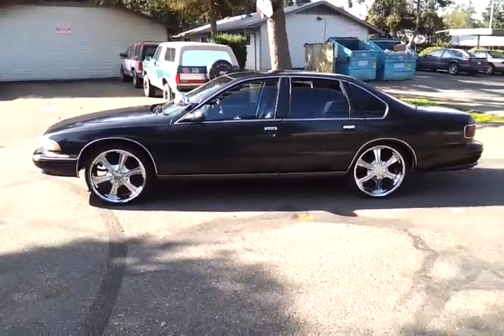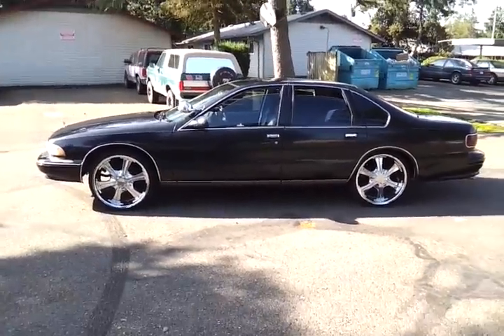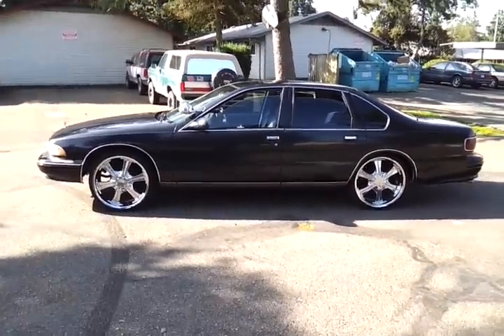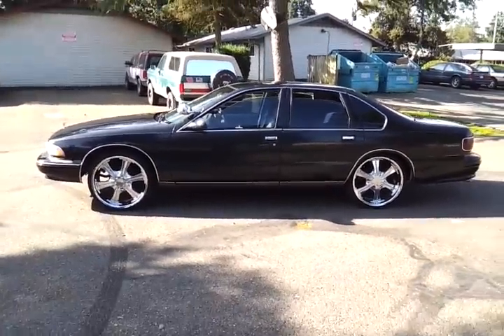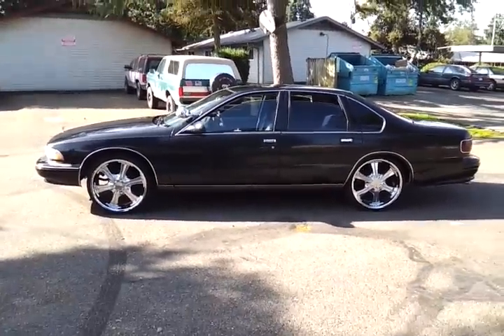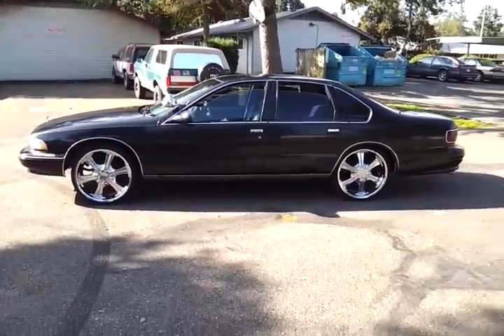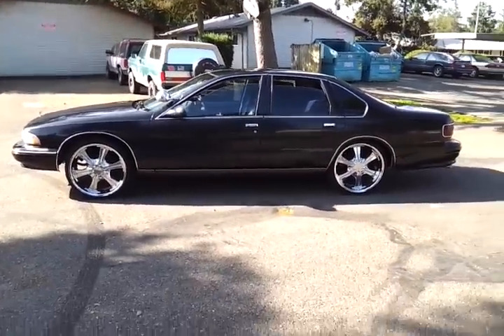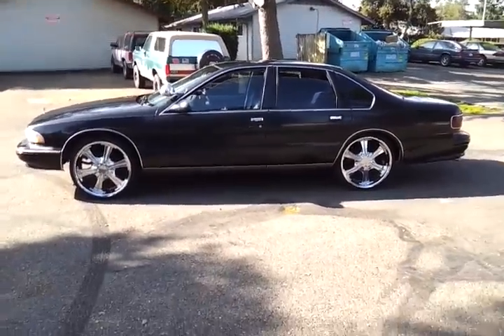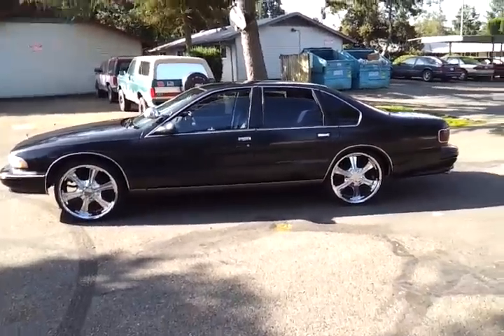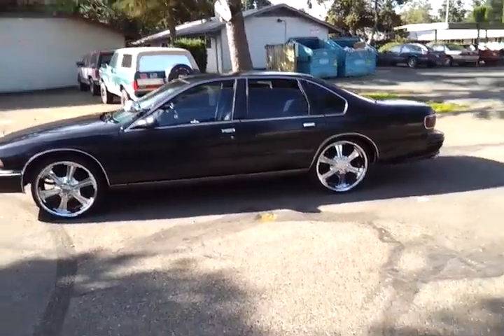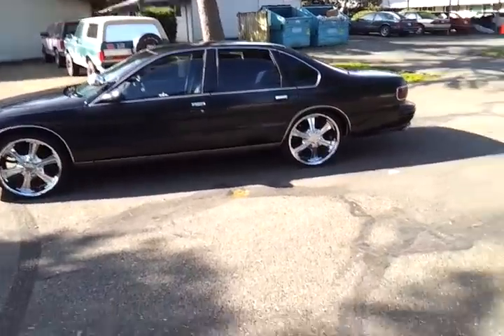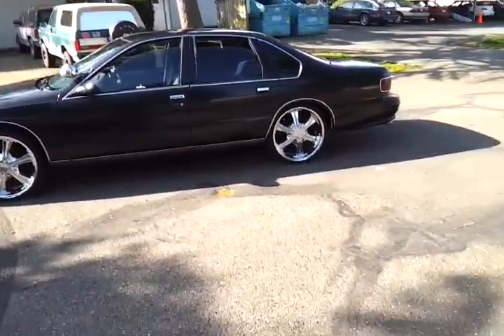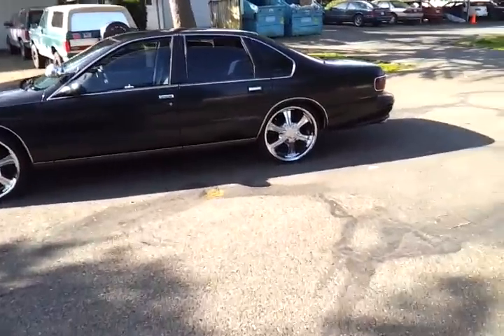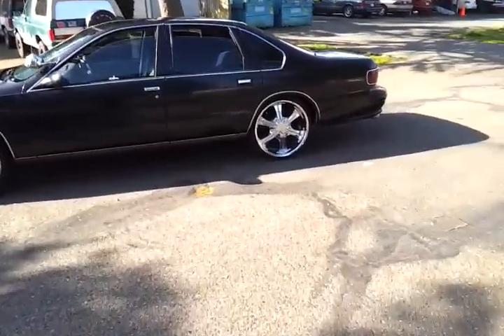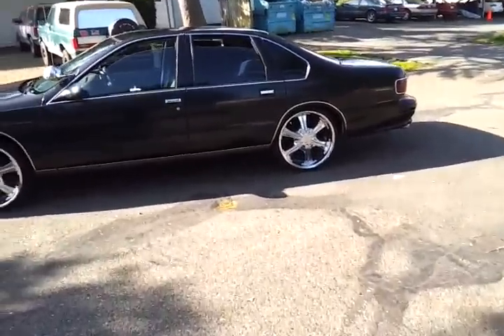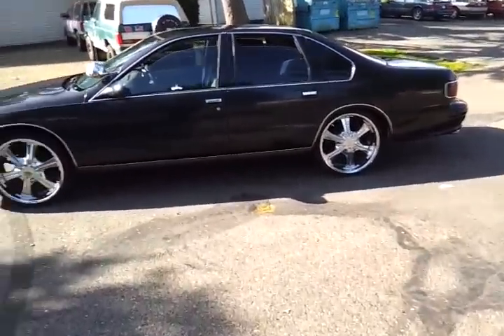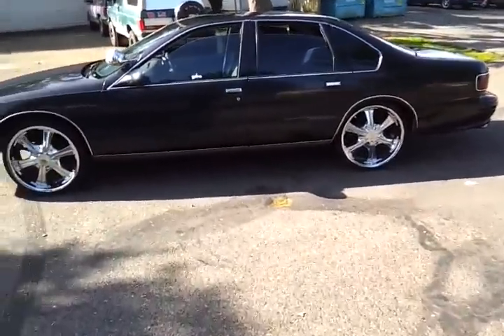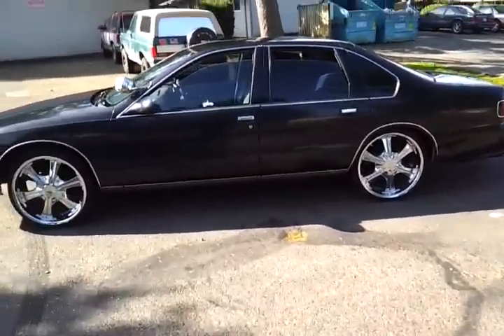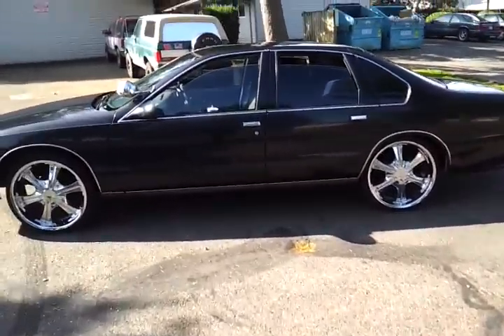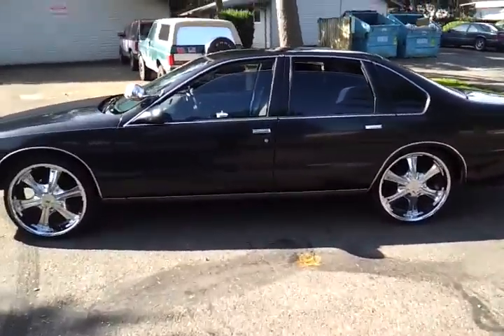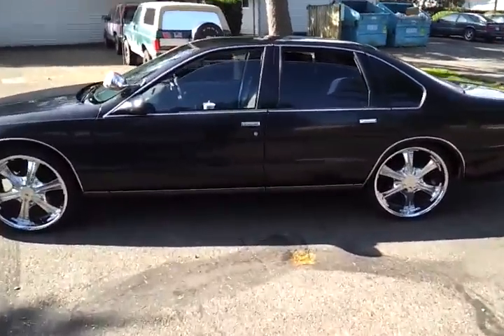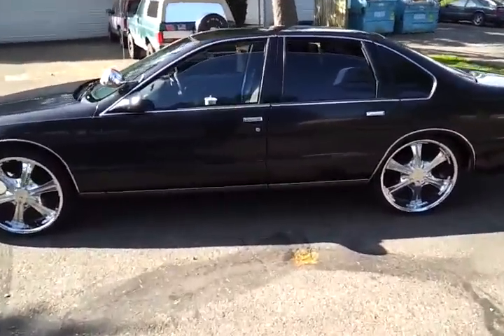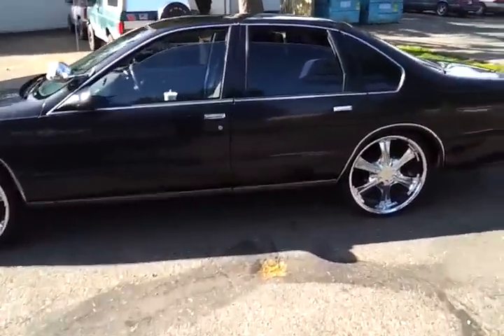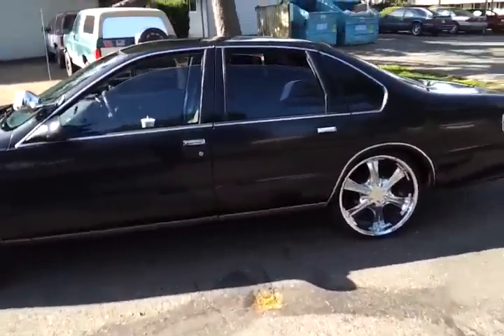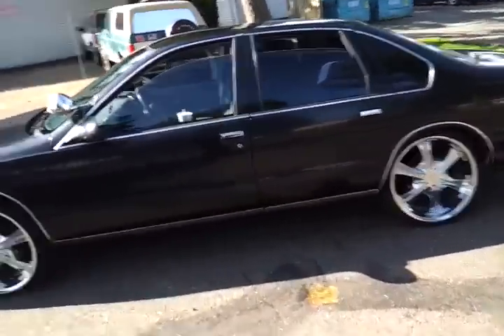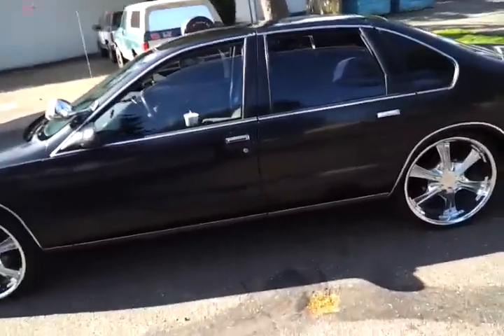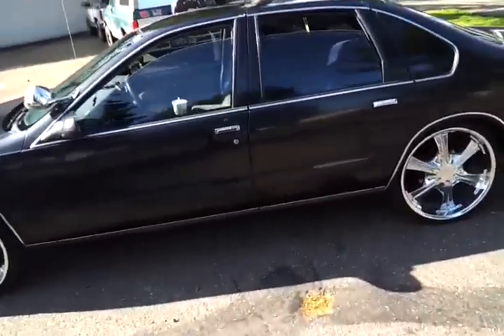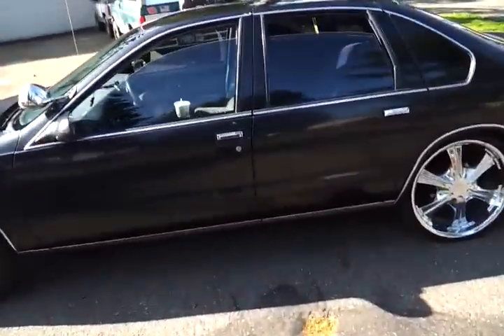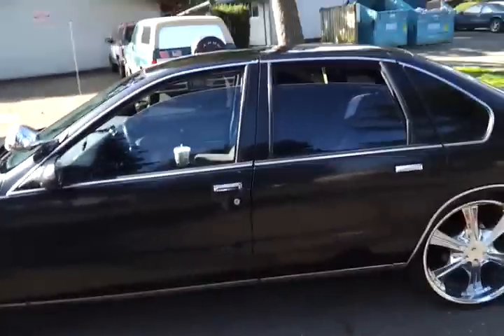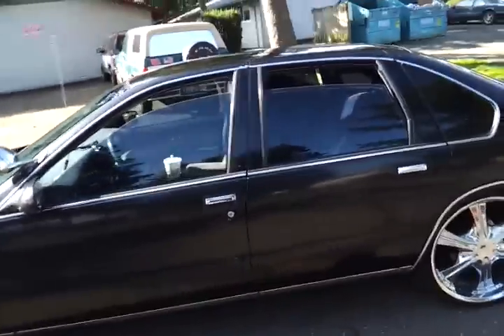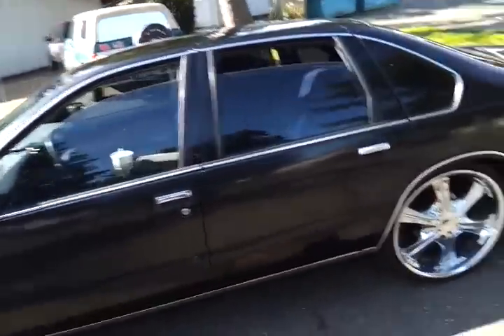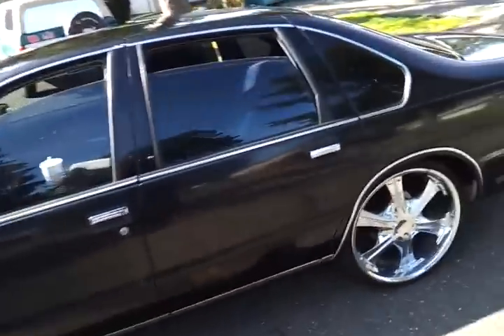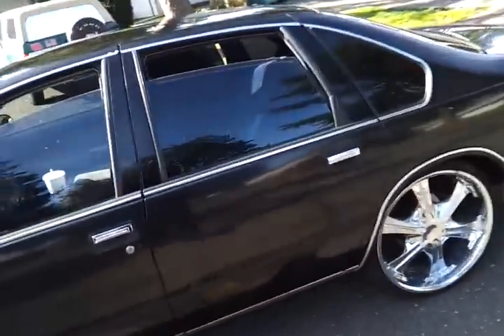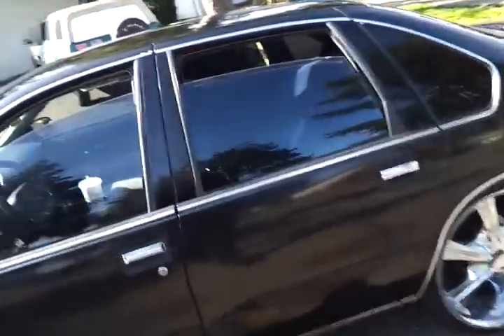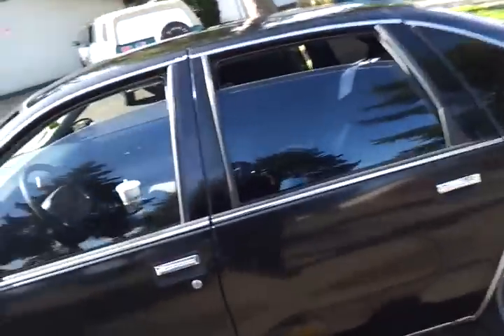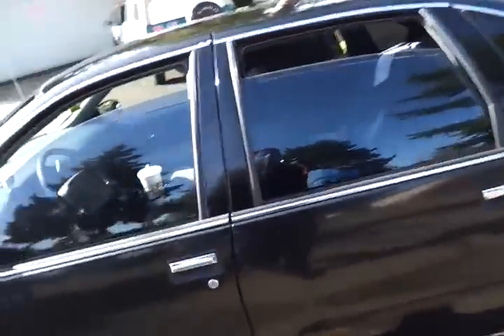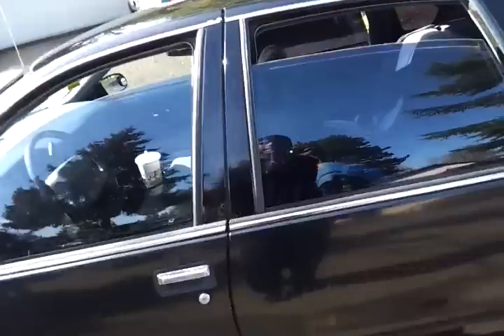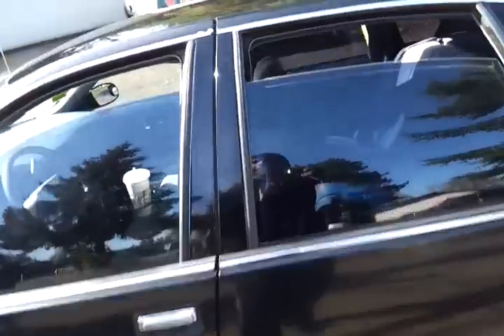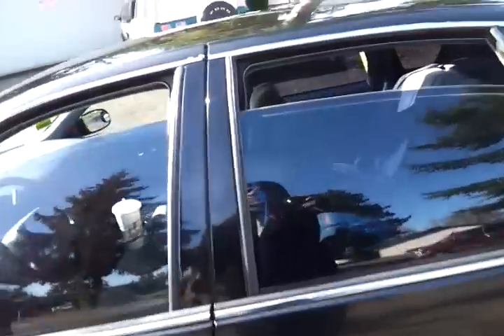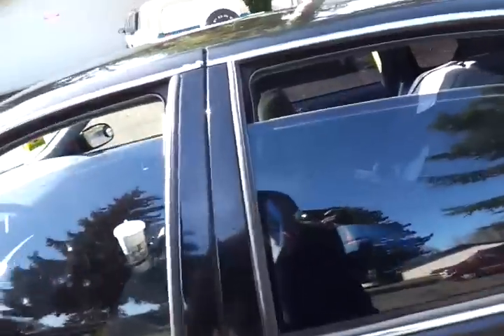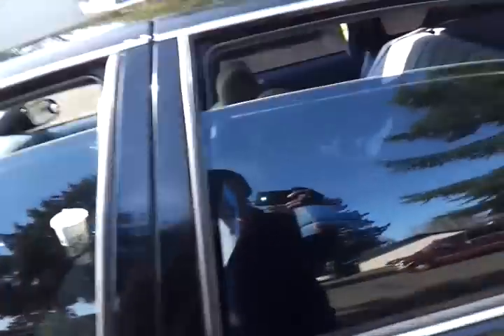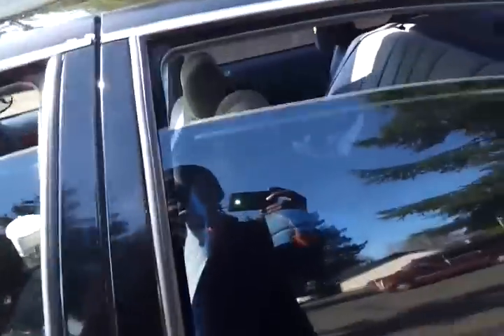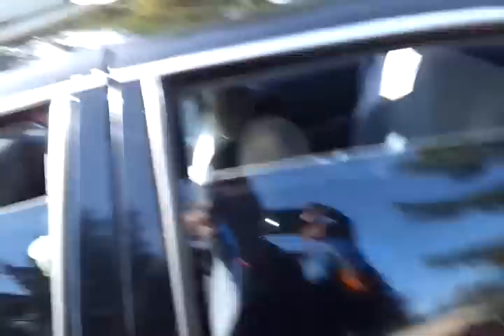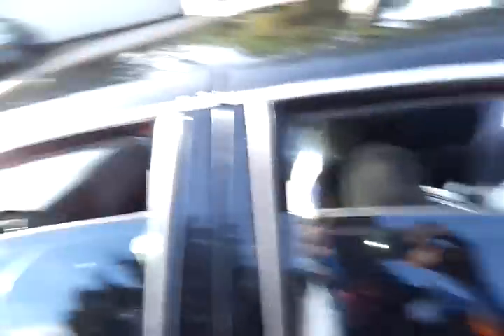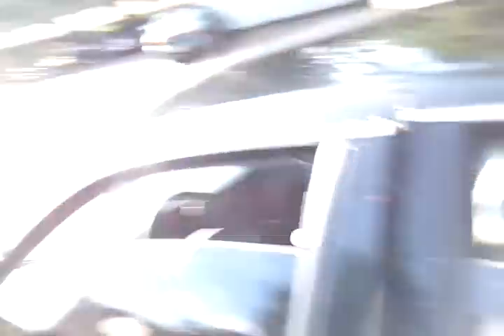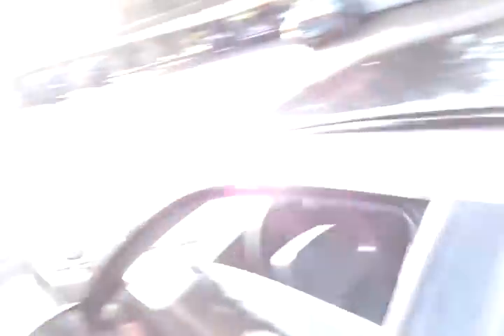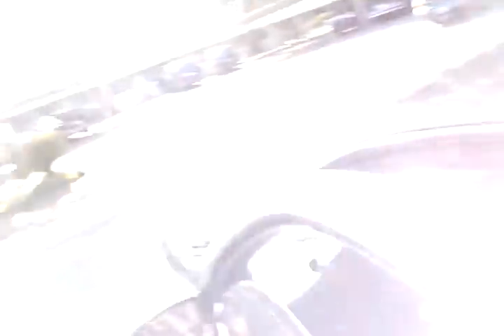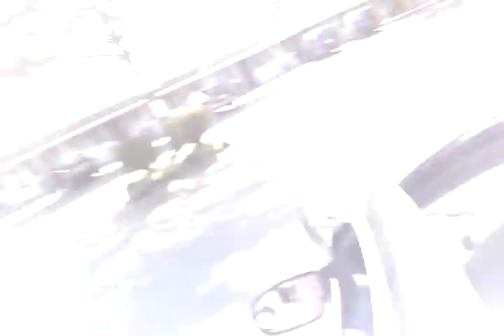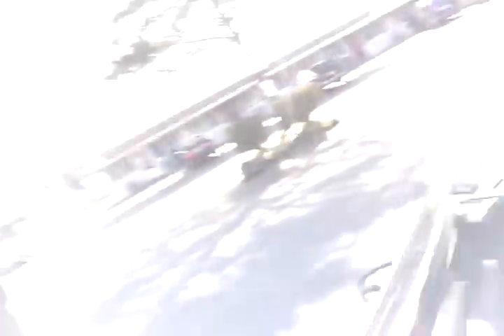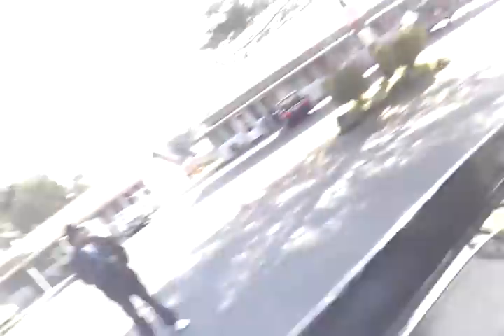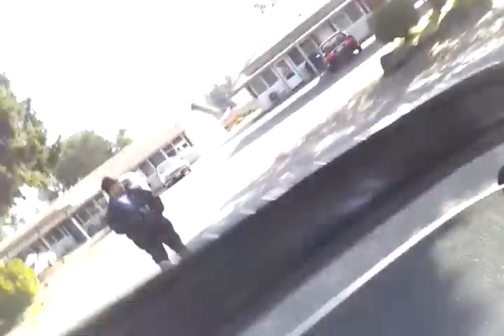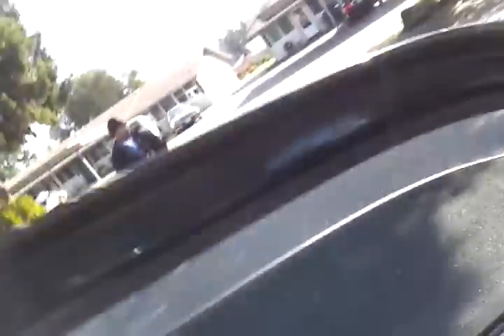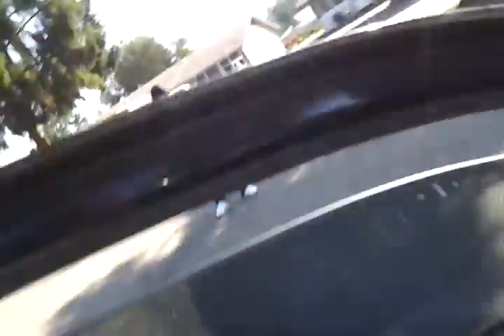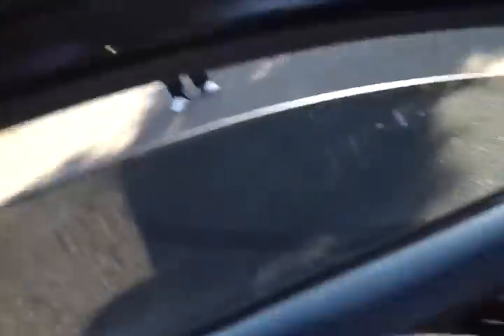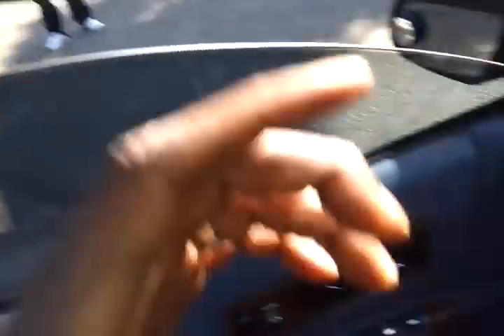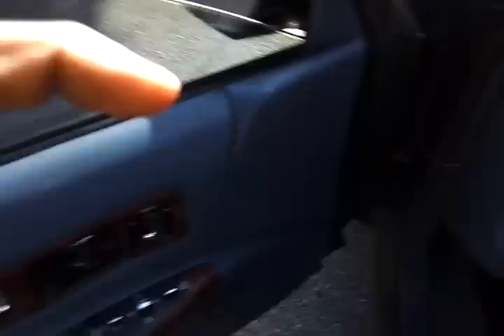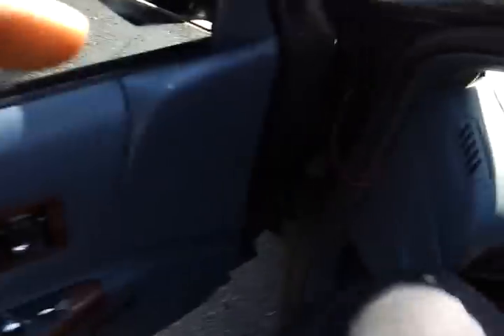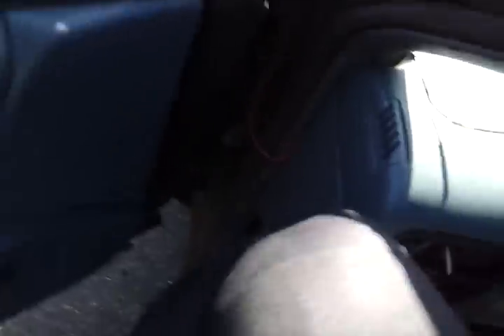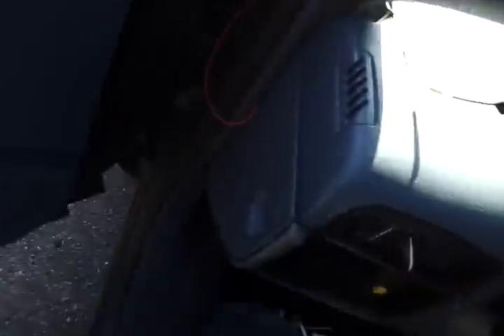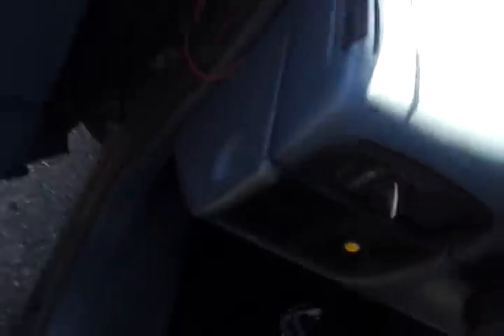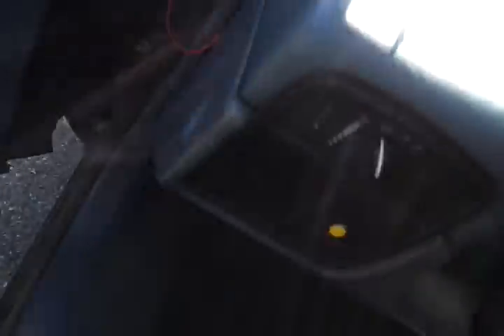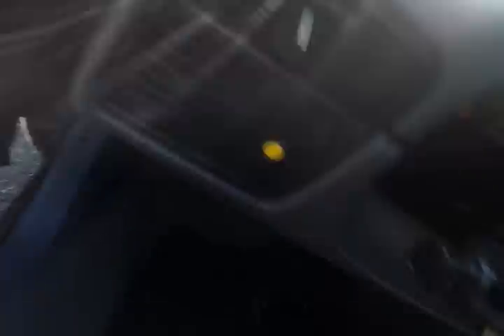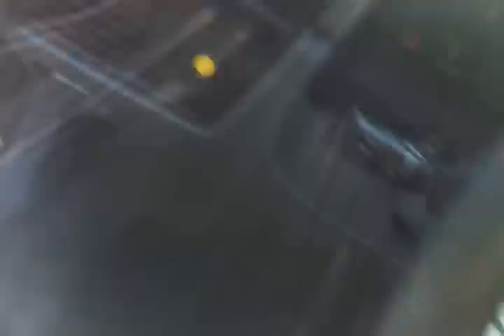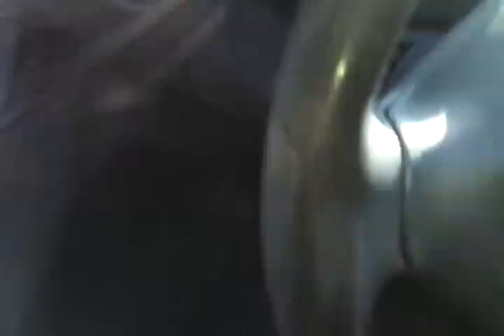95 Chevy. Let me just let you hear what it sounds like real fast — let you hear that motor.